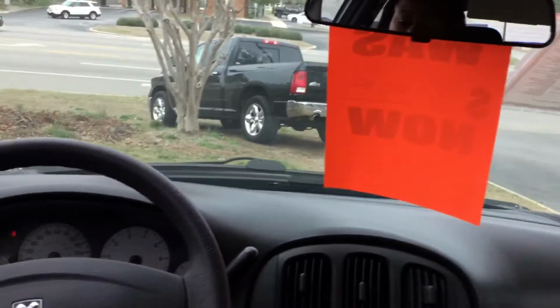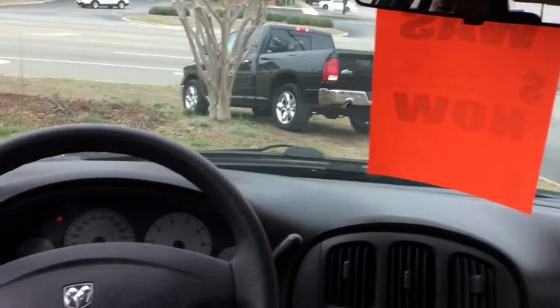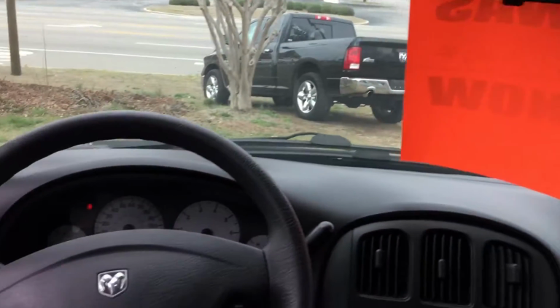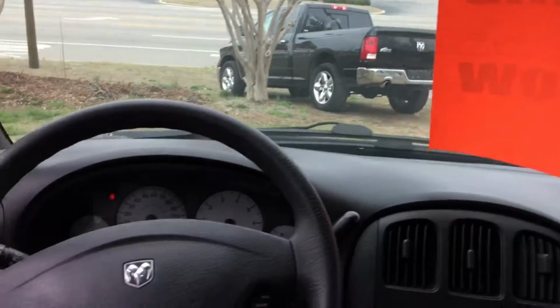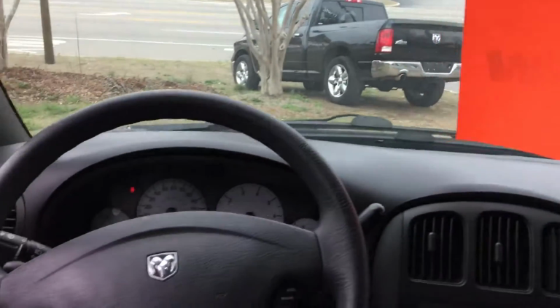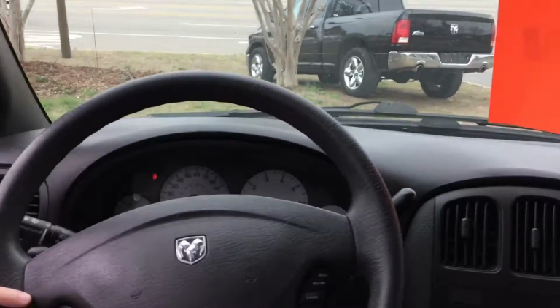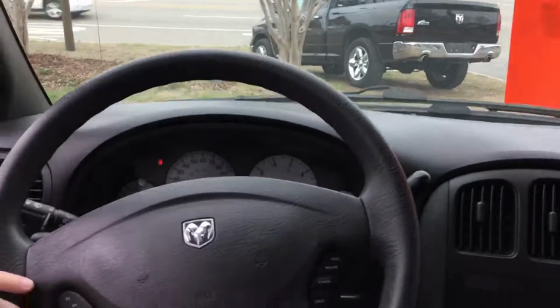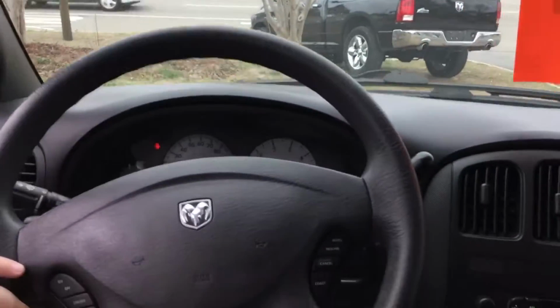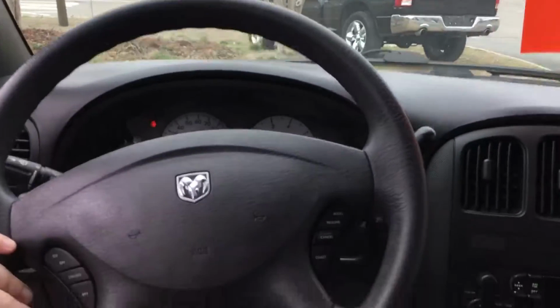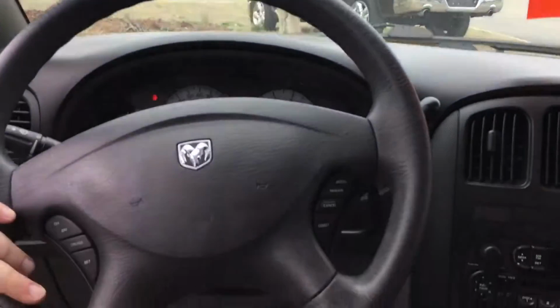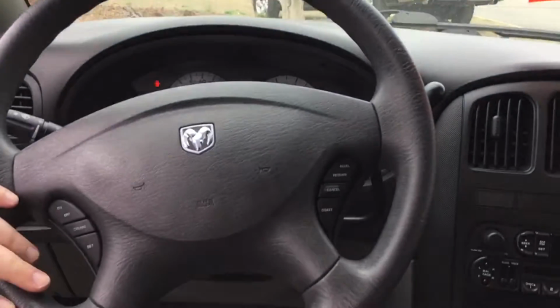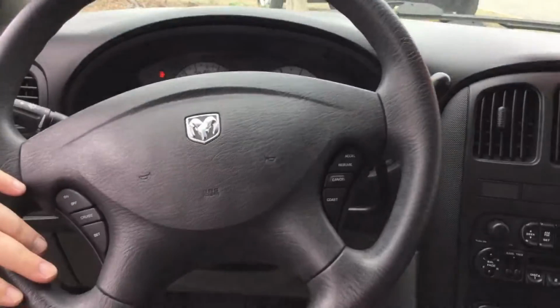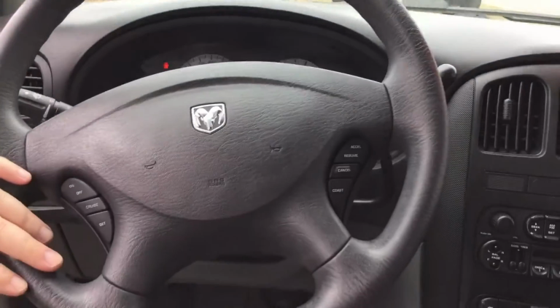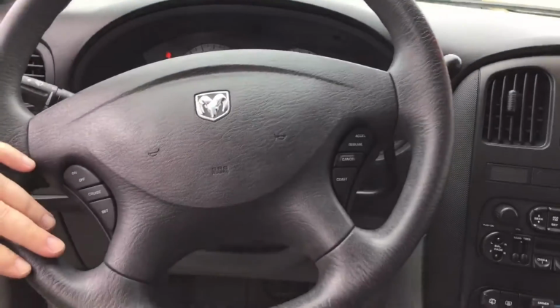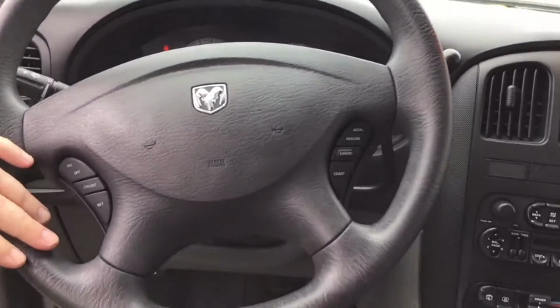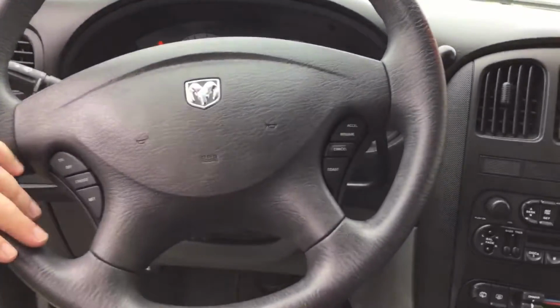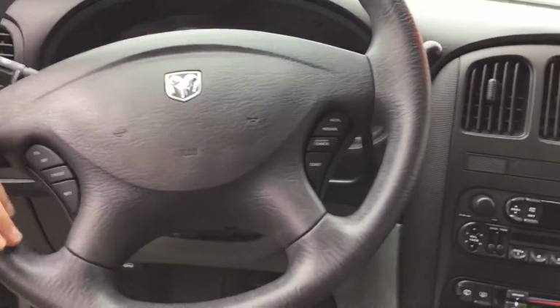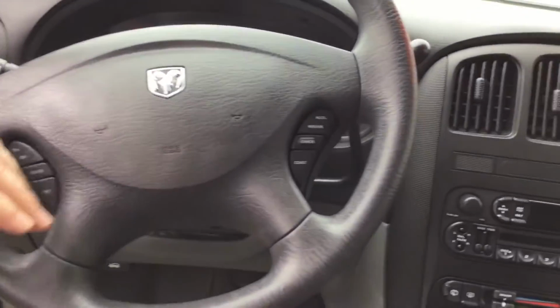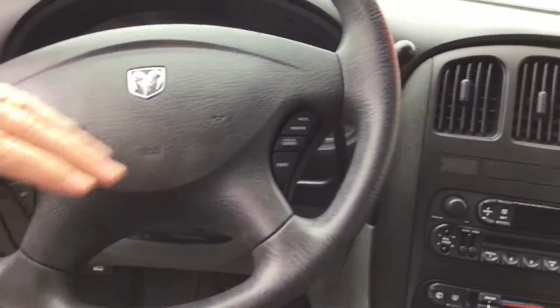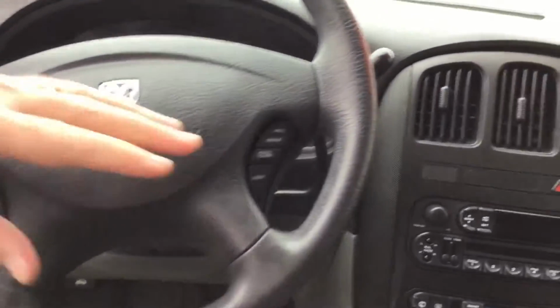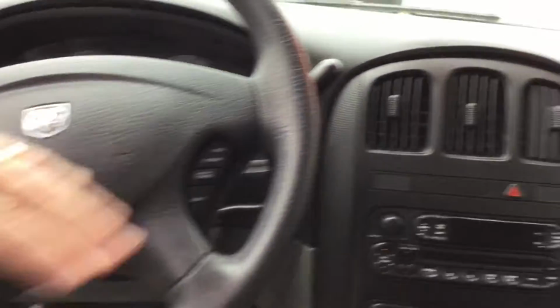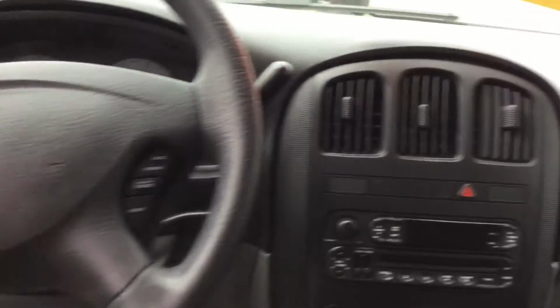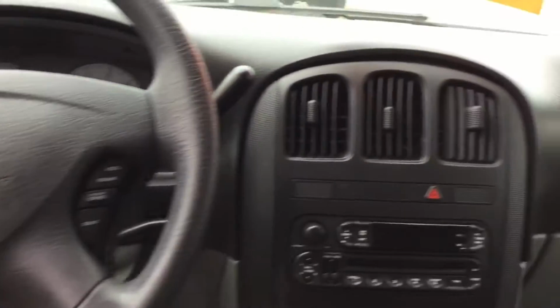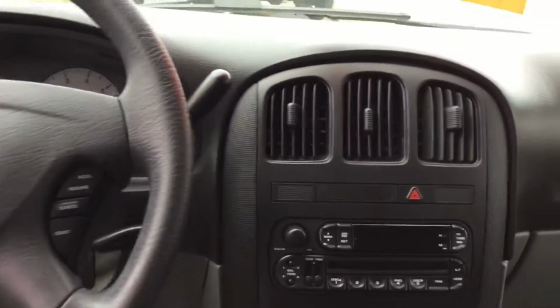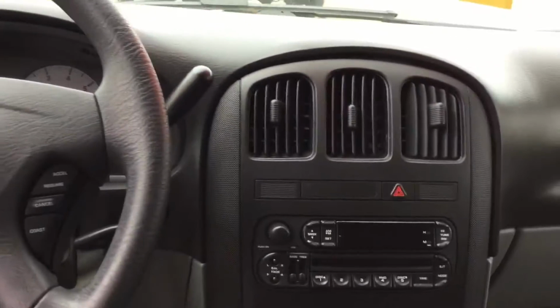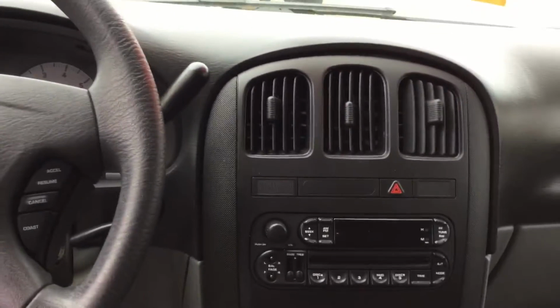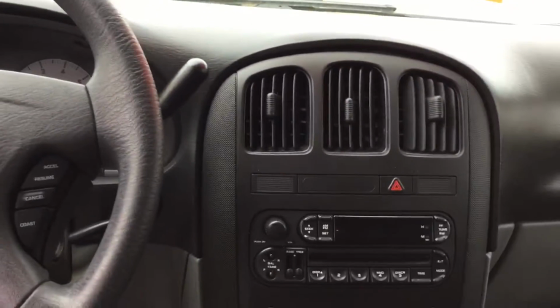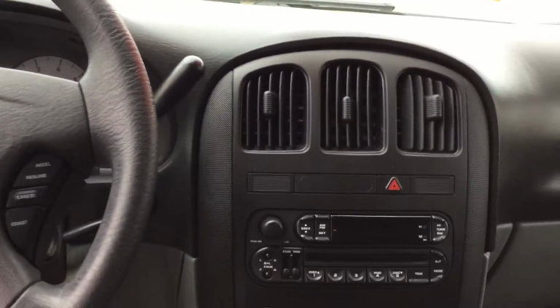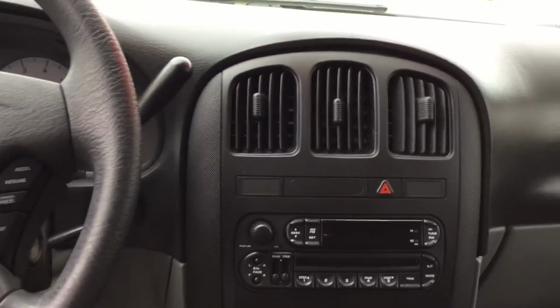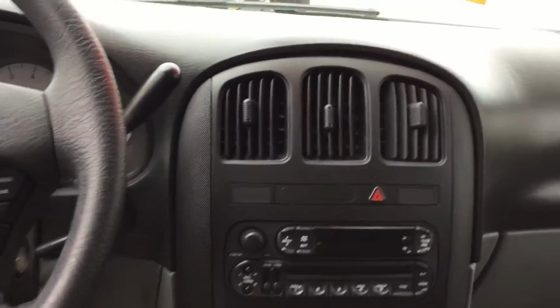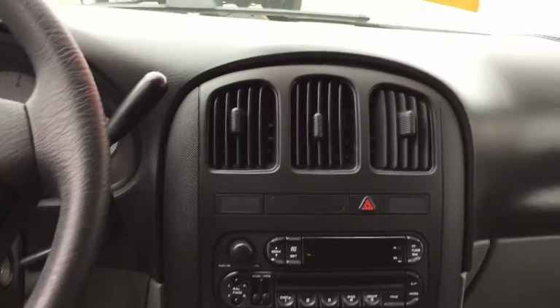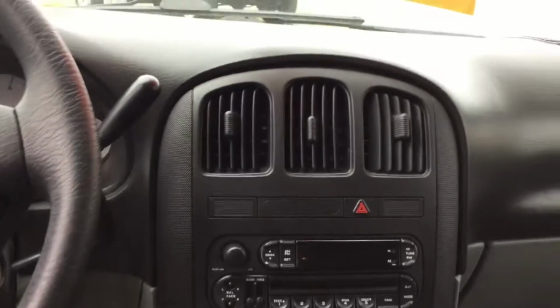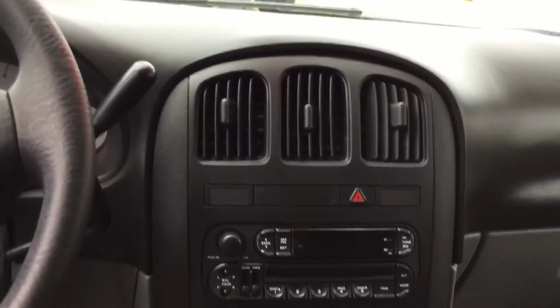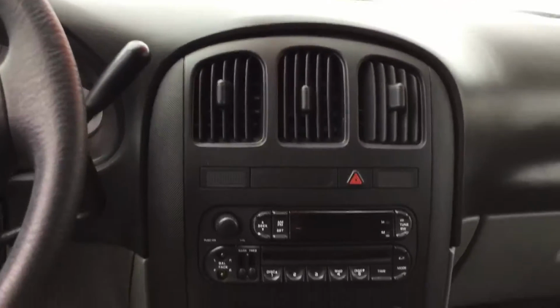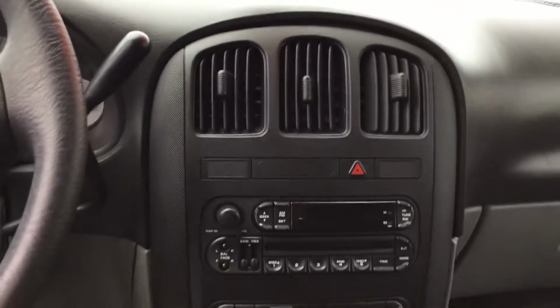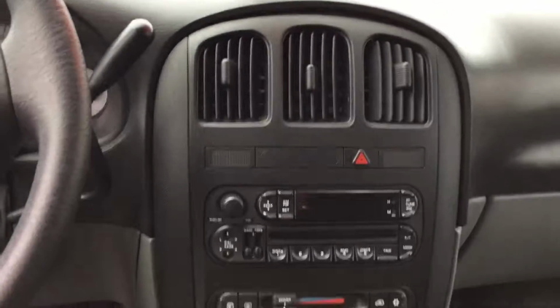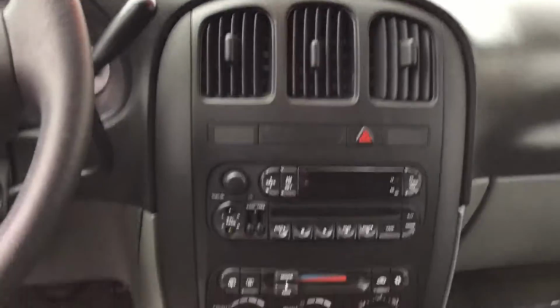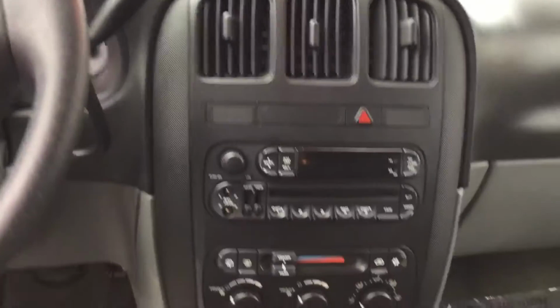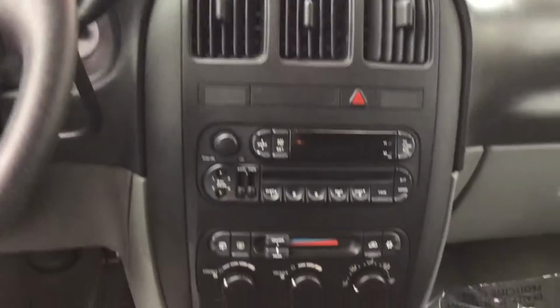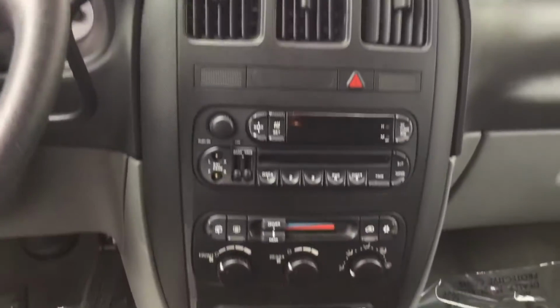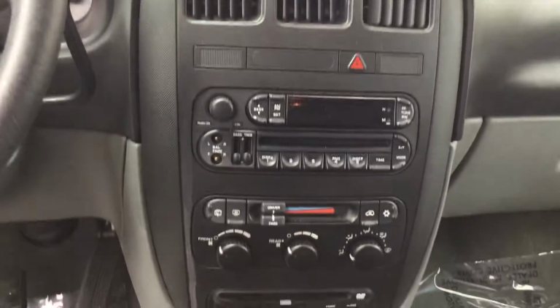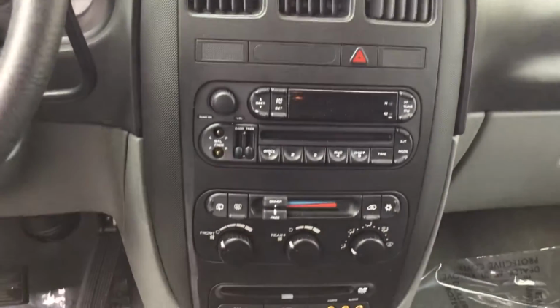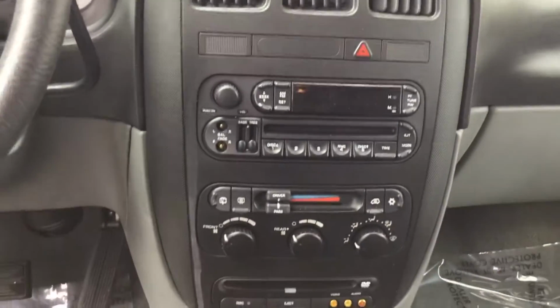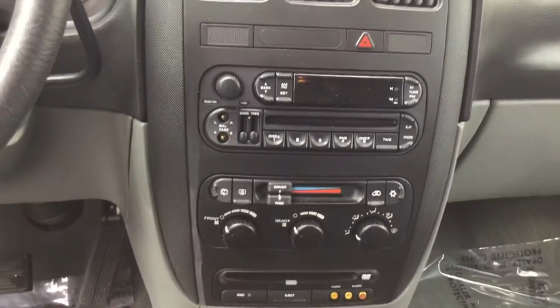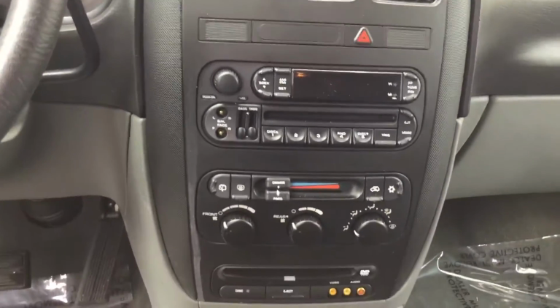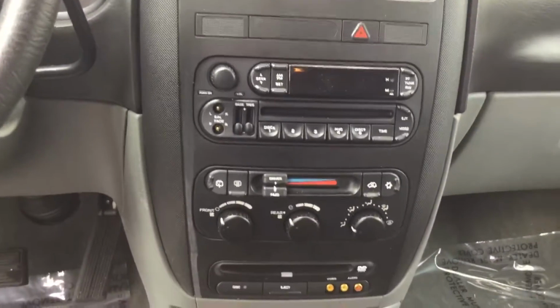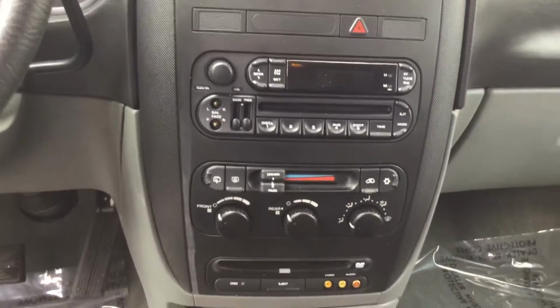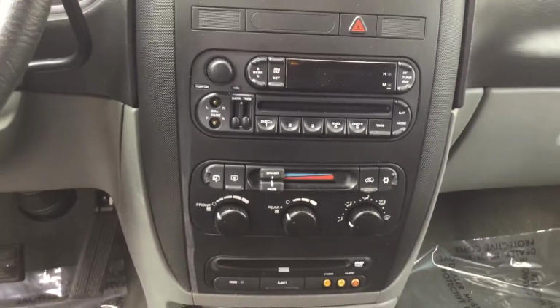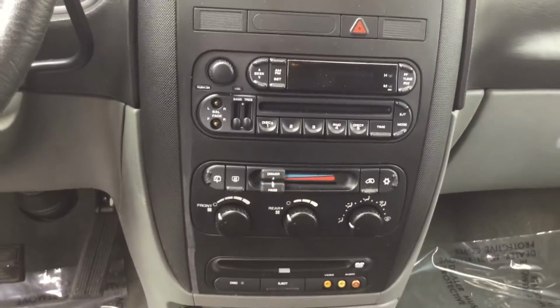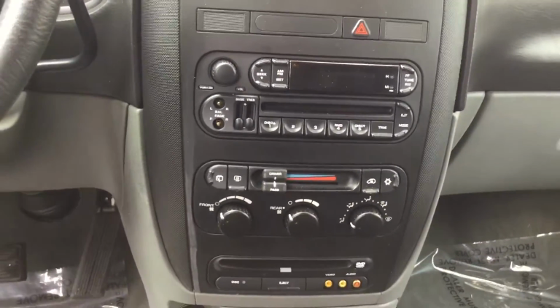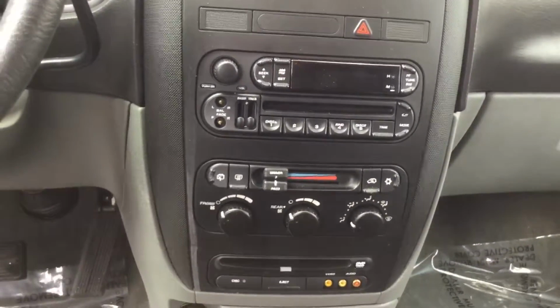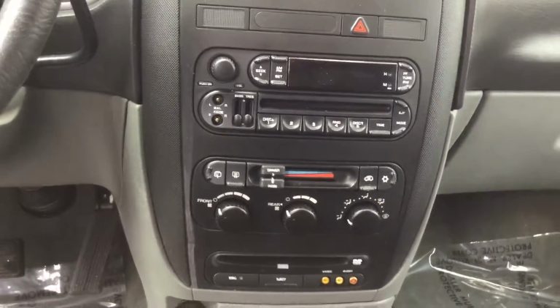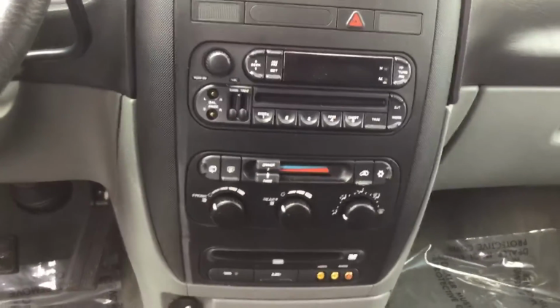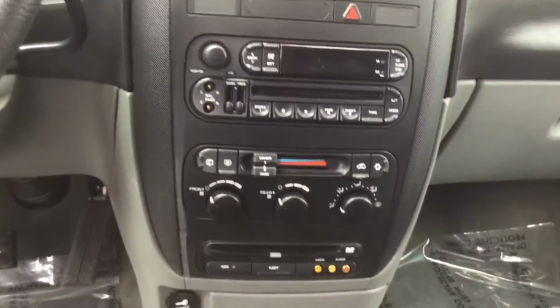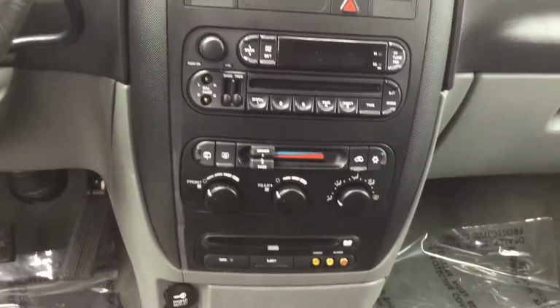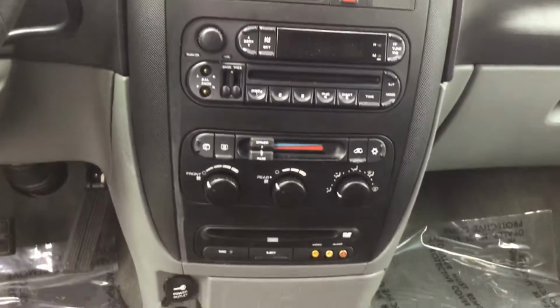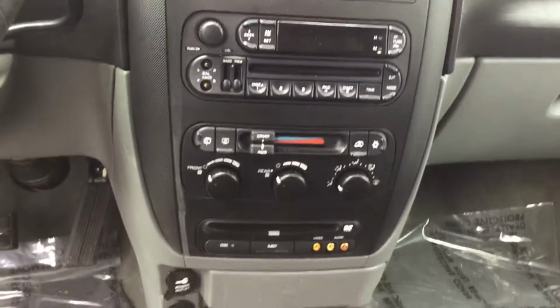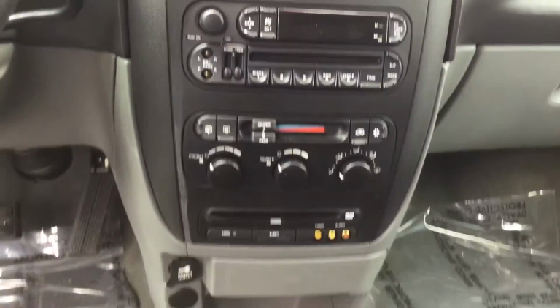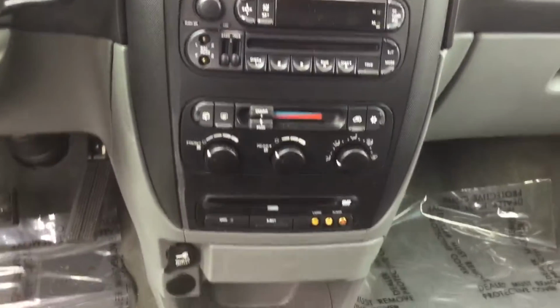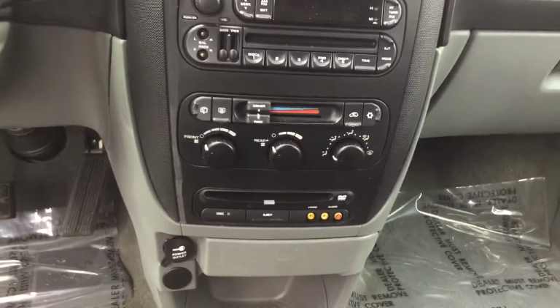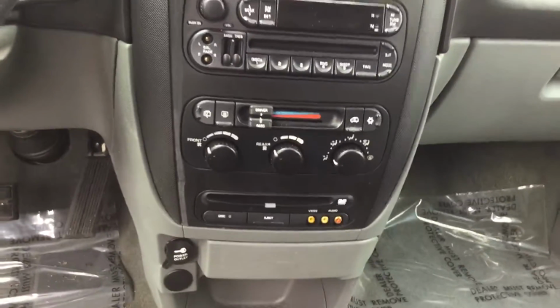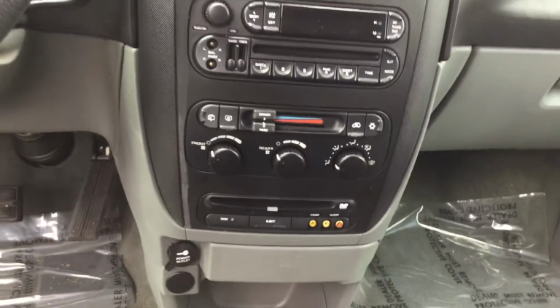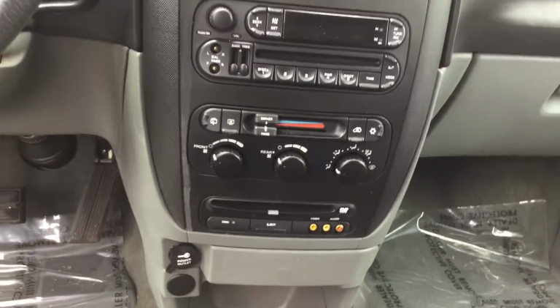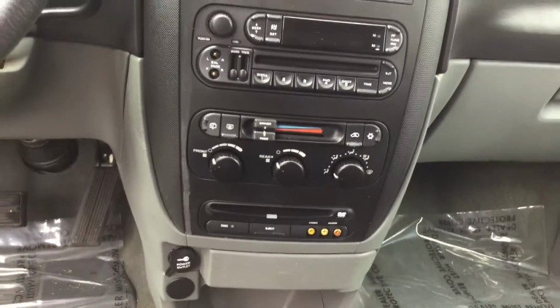You do have cruise control on the steering wheel. AM FM stereo. Hot heat, cold air — work wonderful.